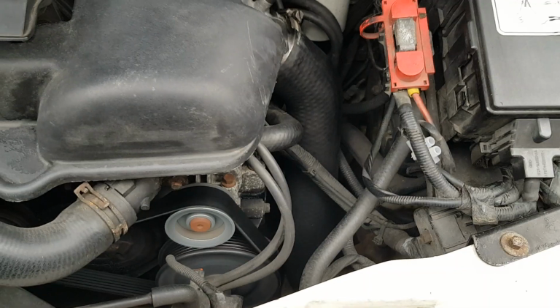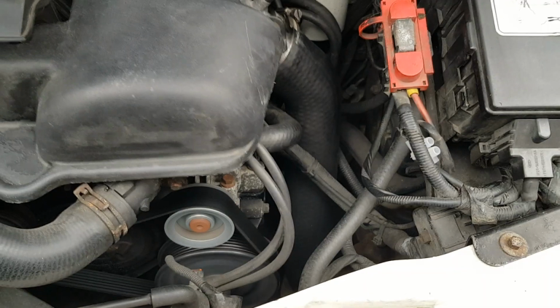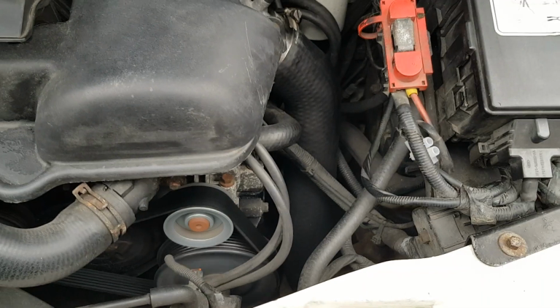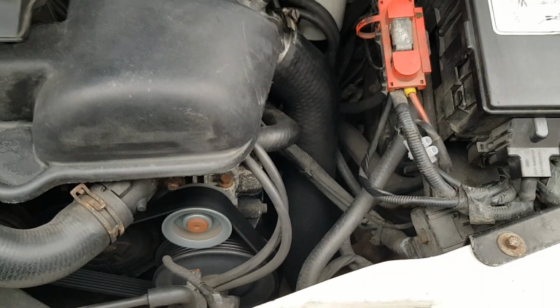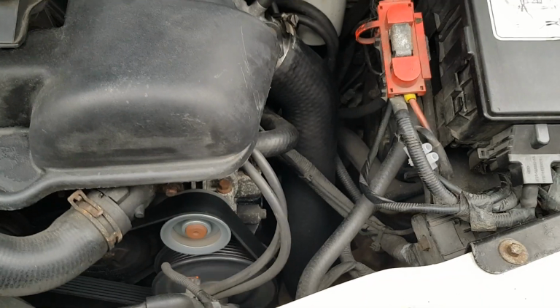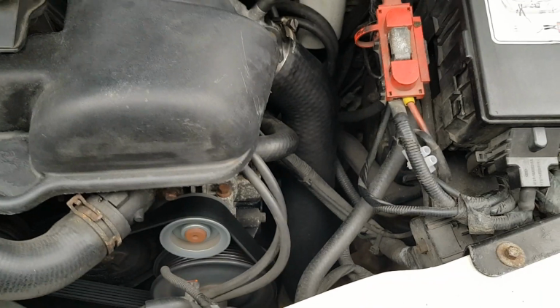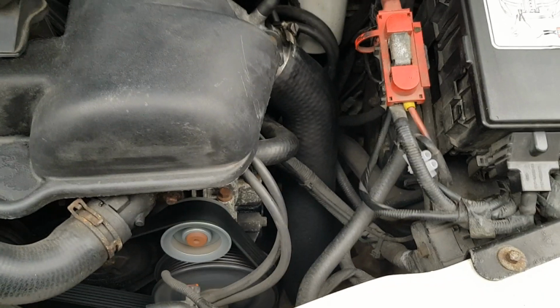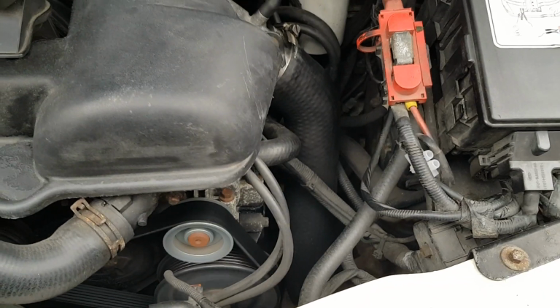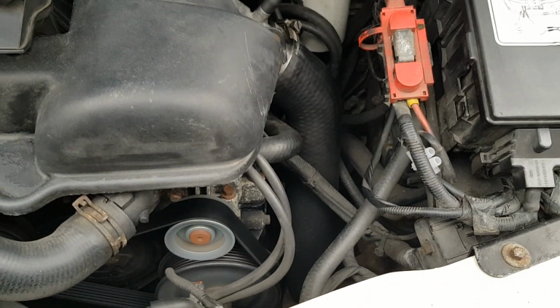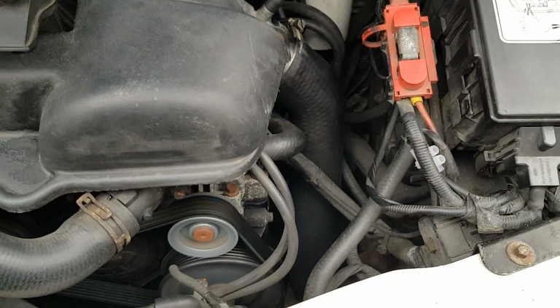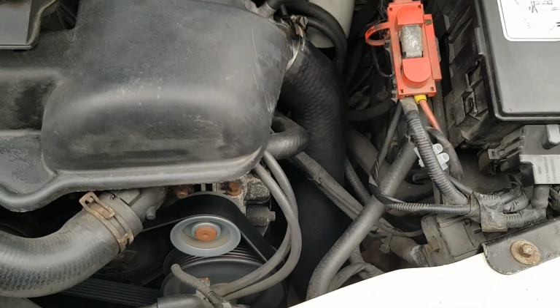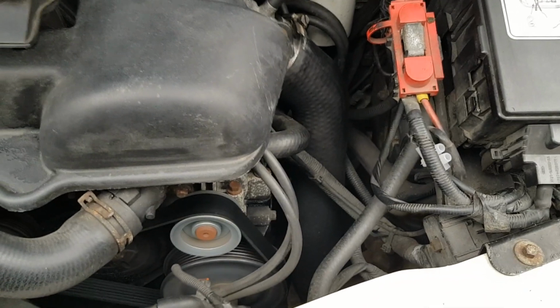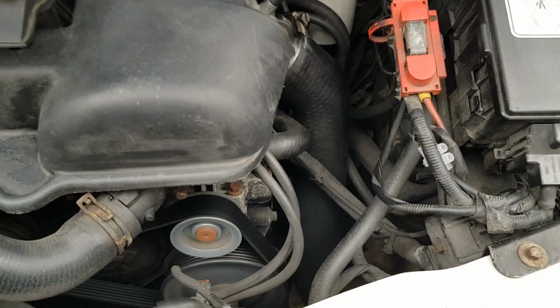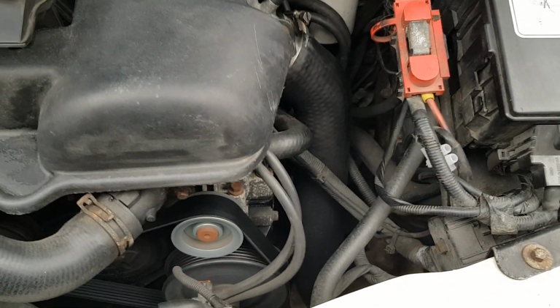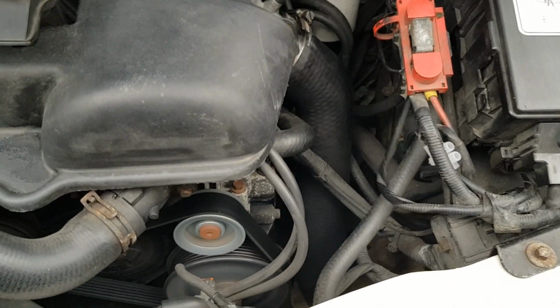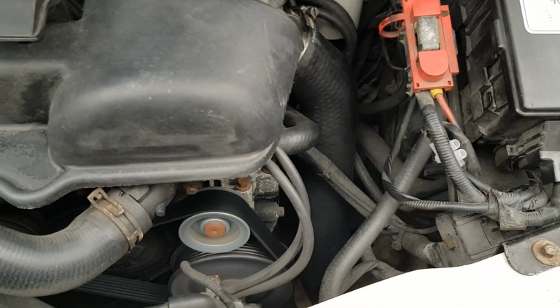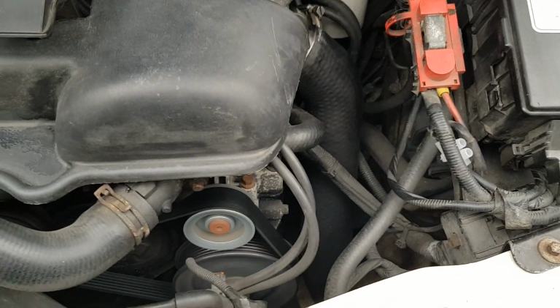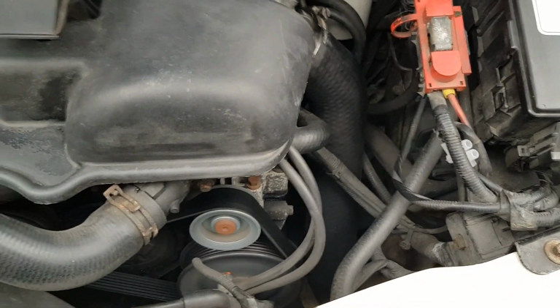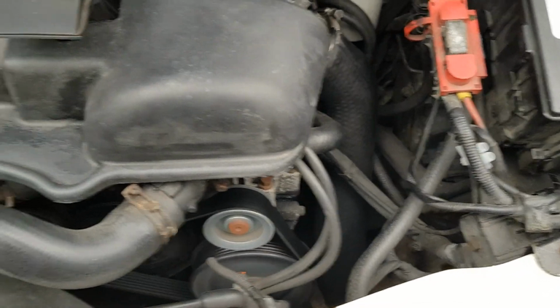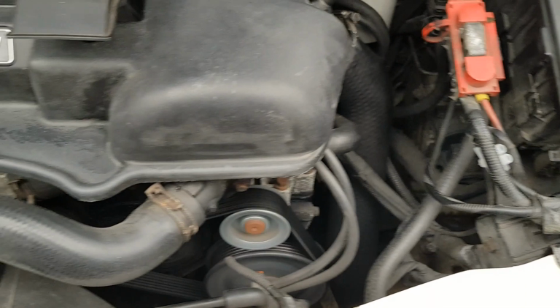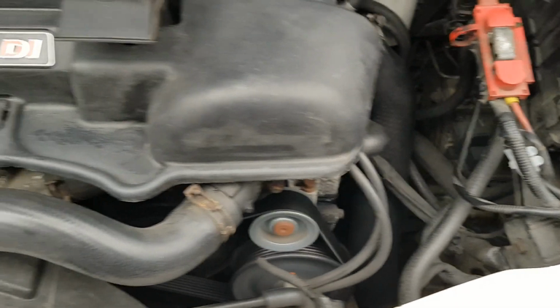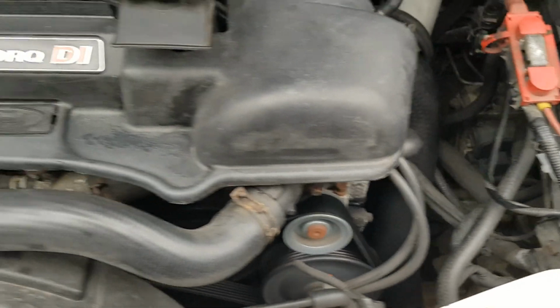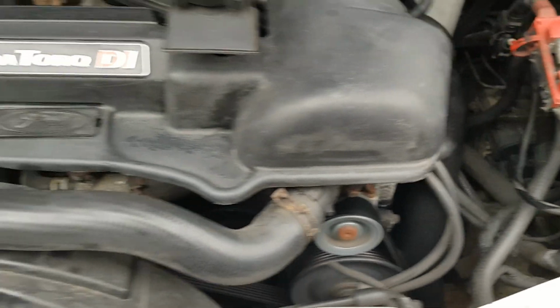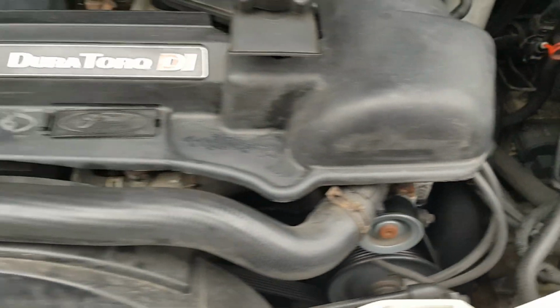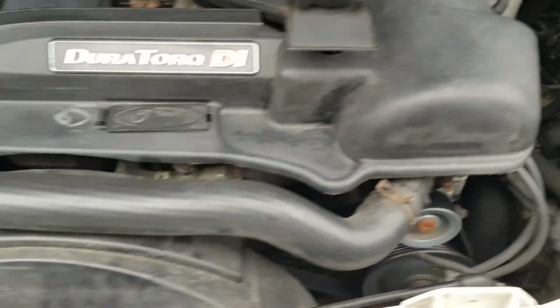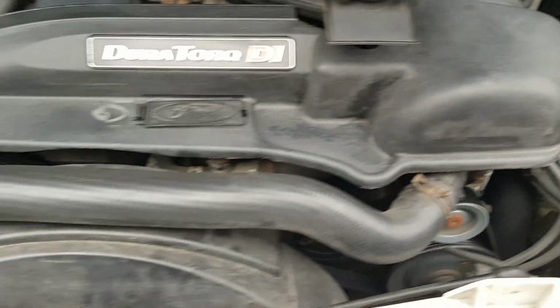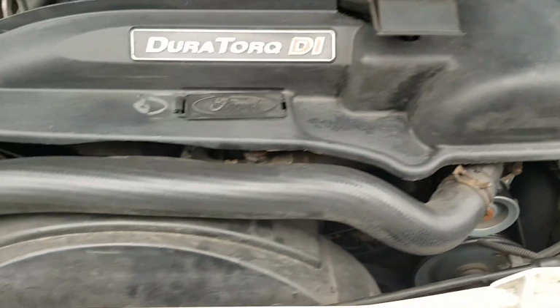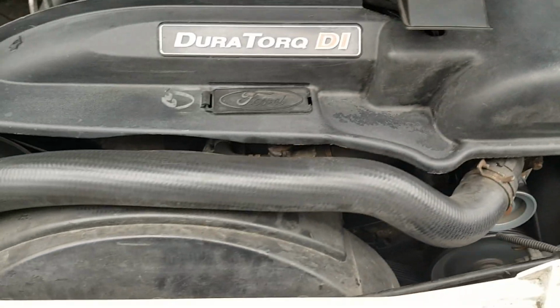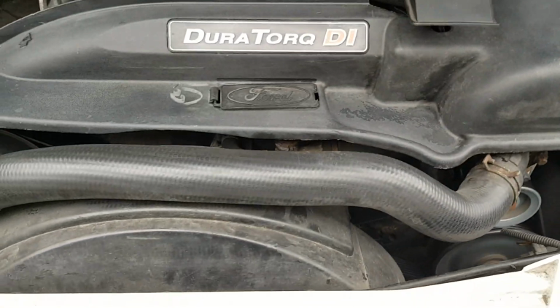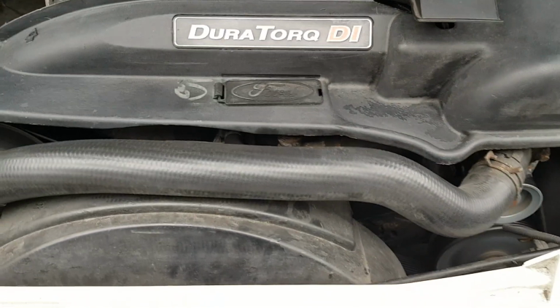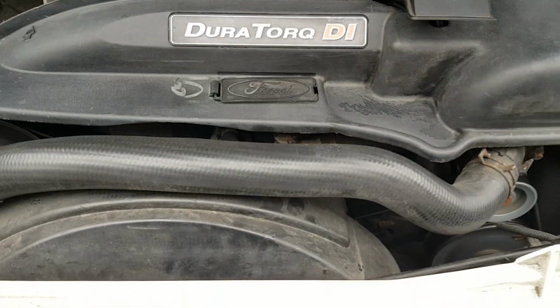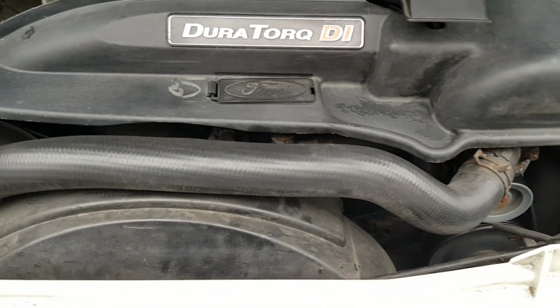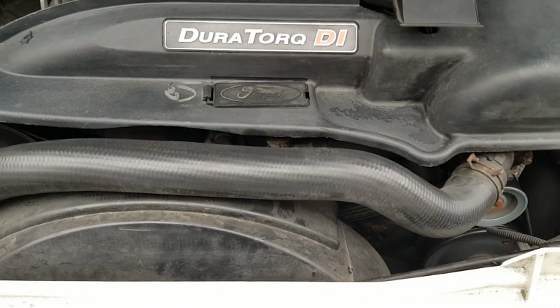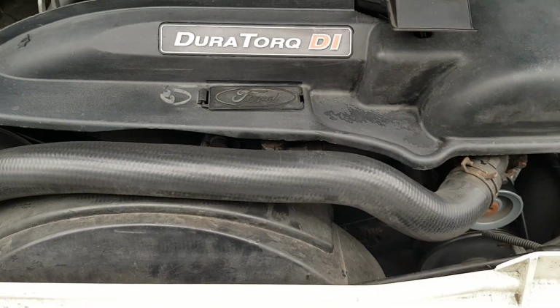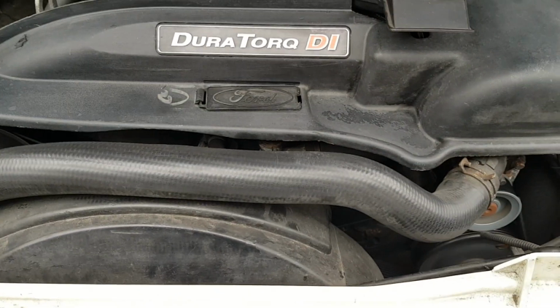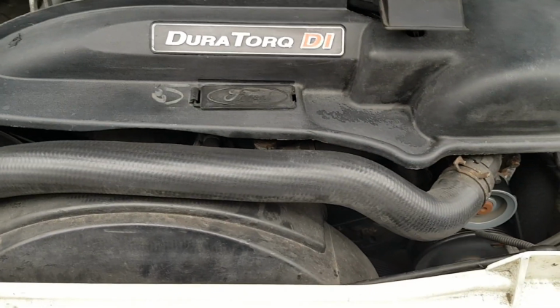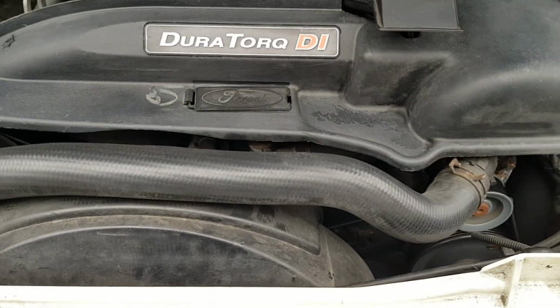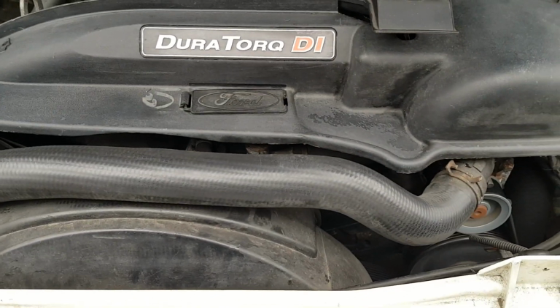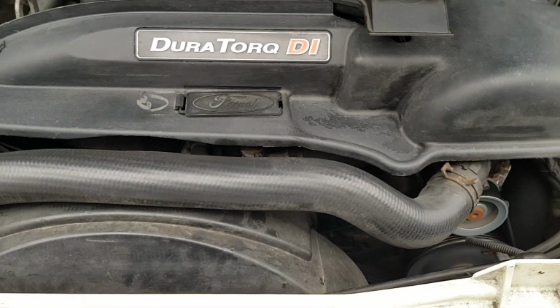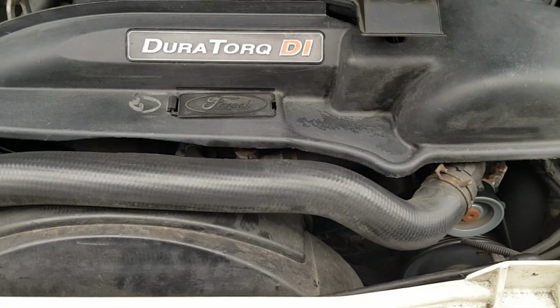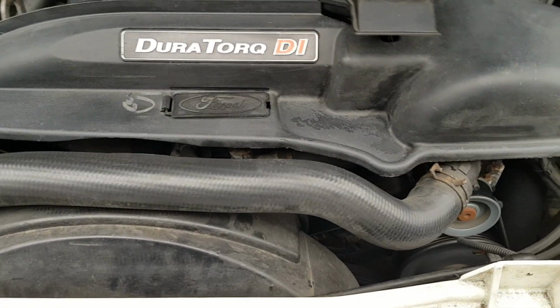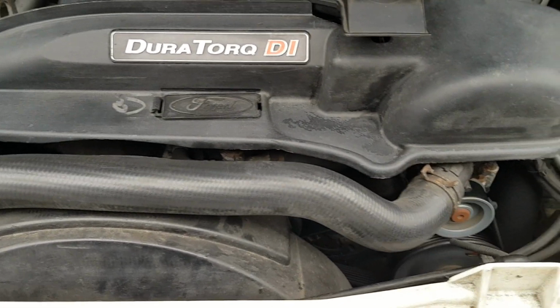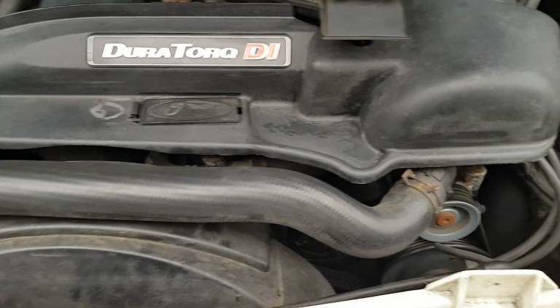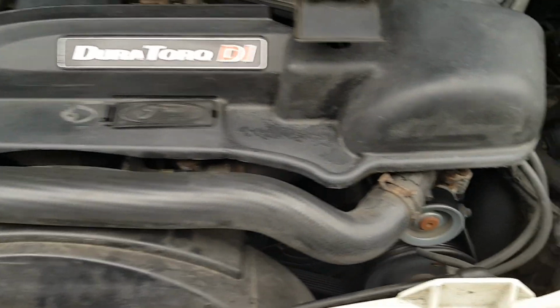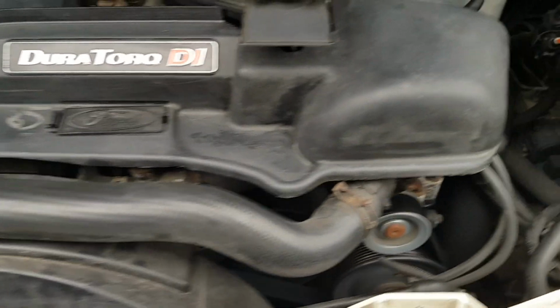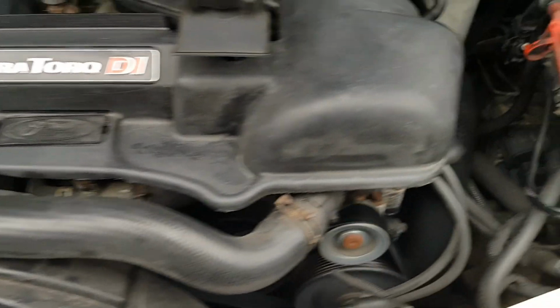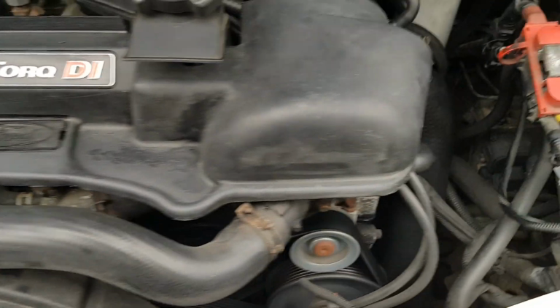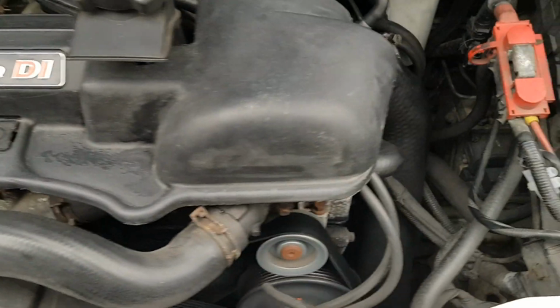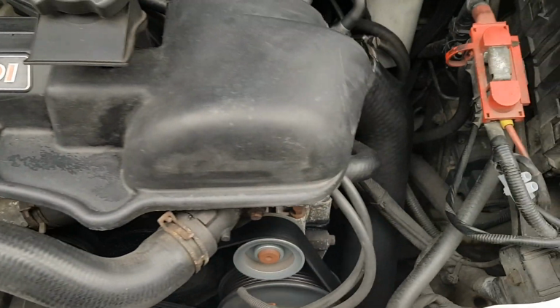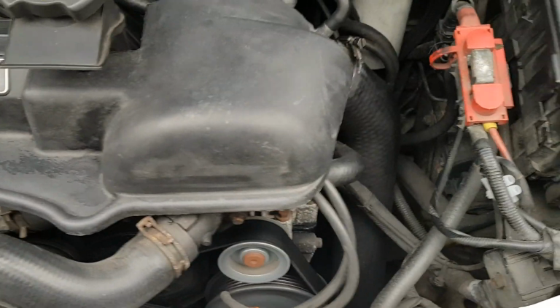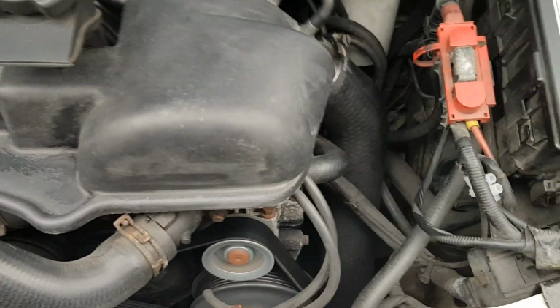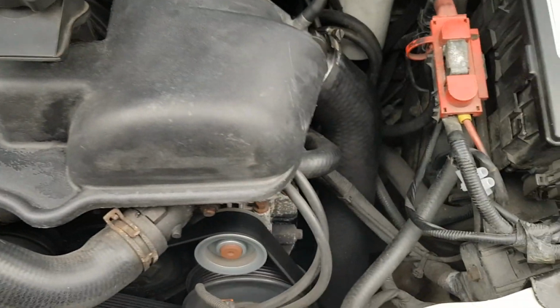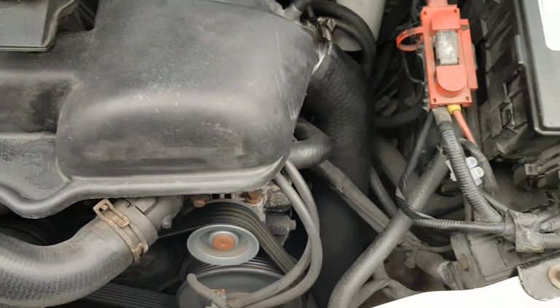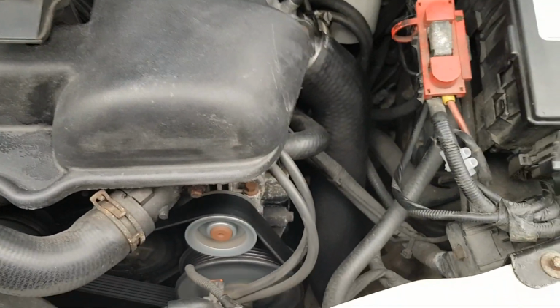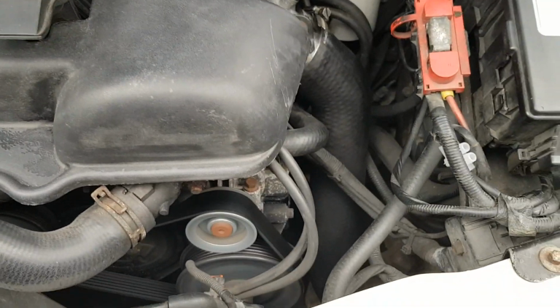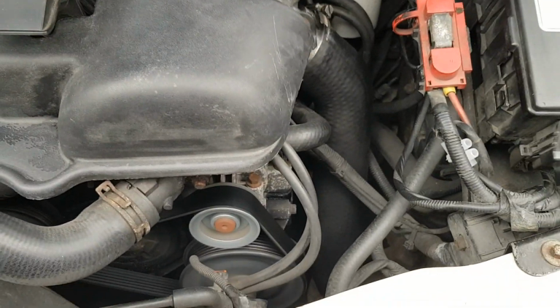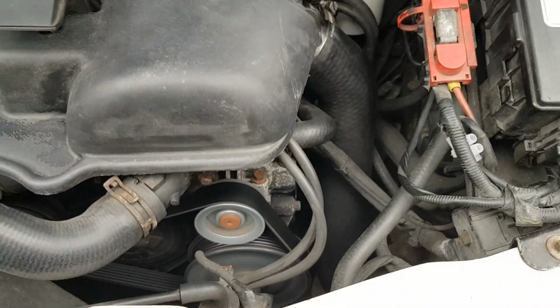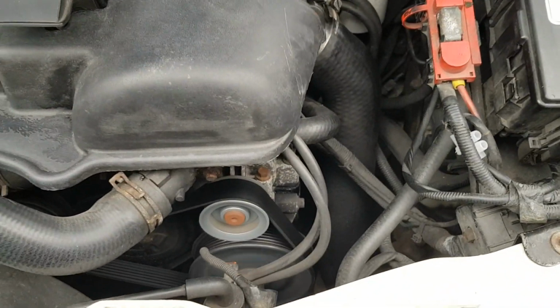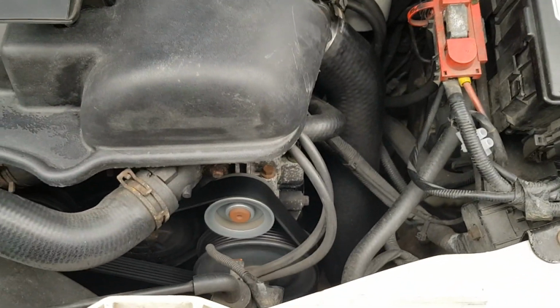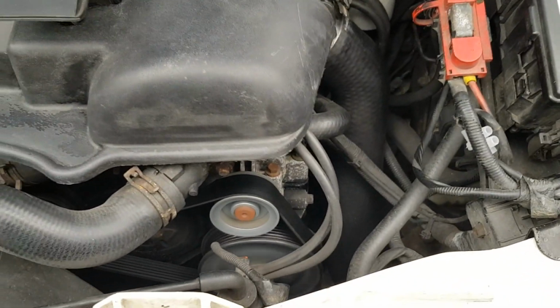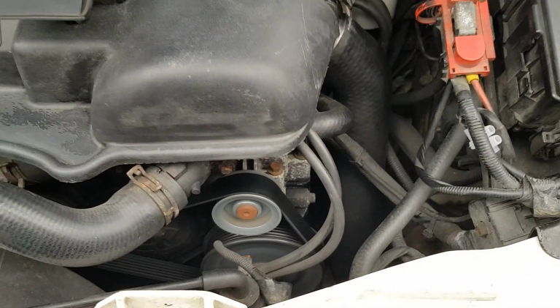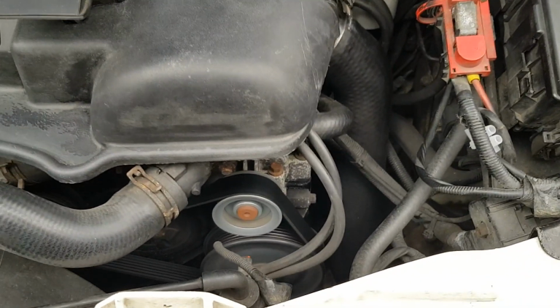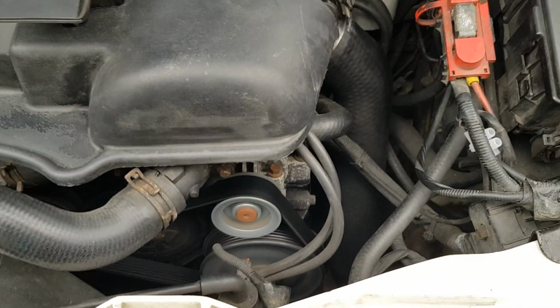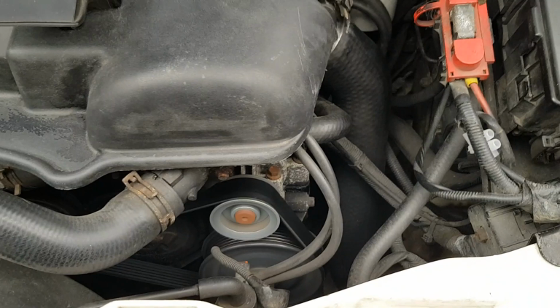With that wire replaced, the glow plugs now work and the van starts. The temperature today is zero degrees, so it's quite cold, but the van started finally.